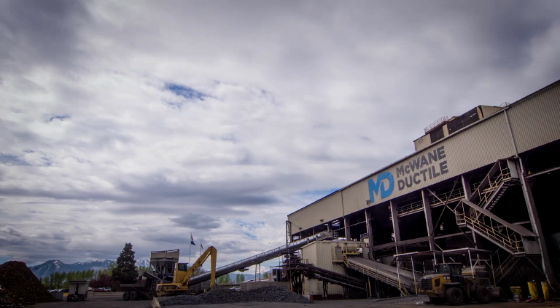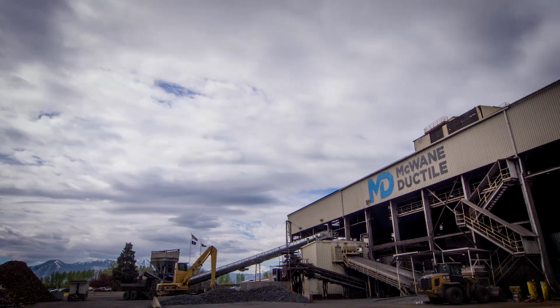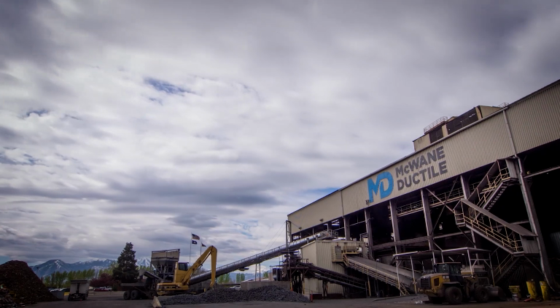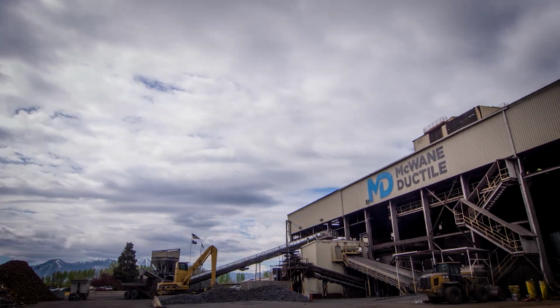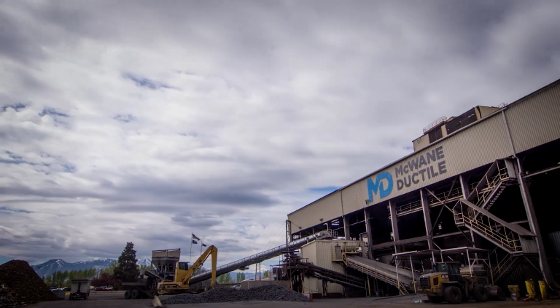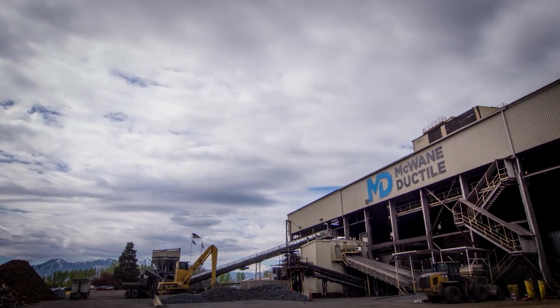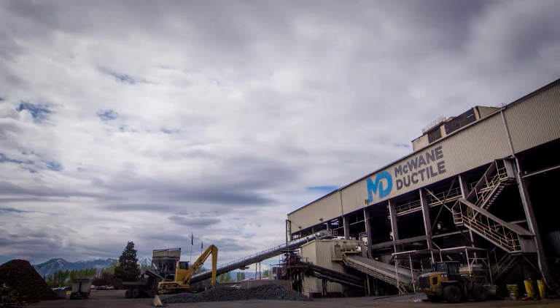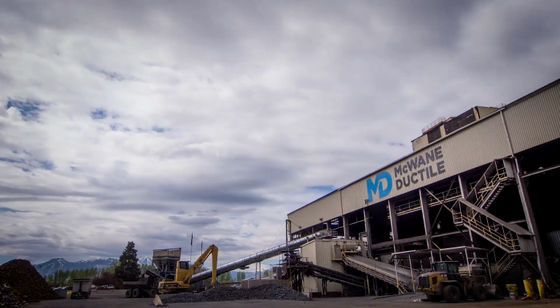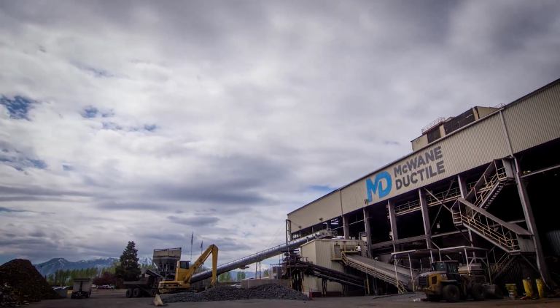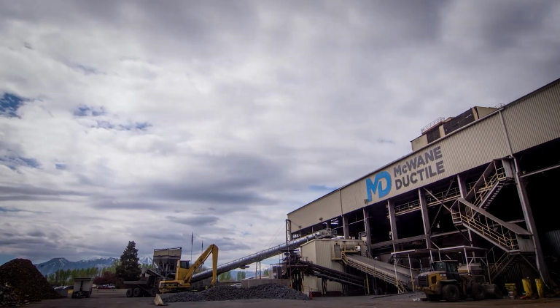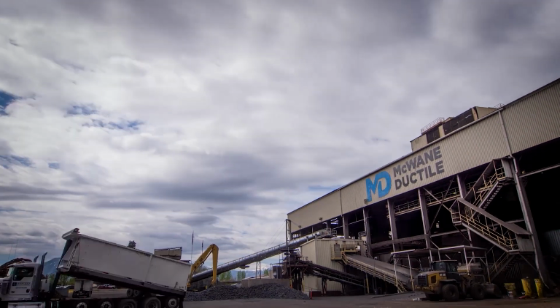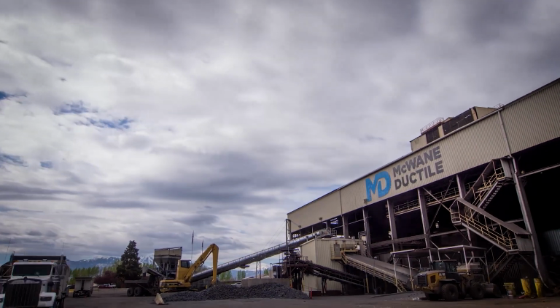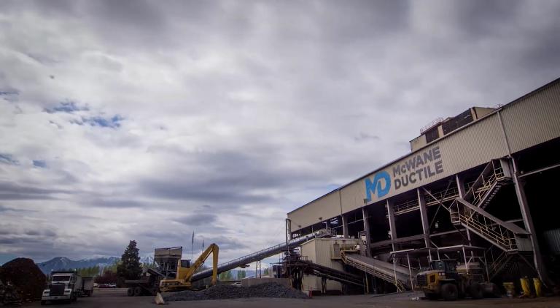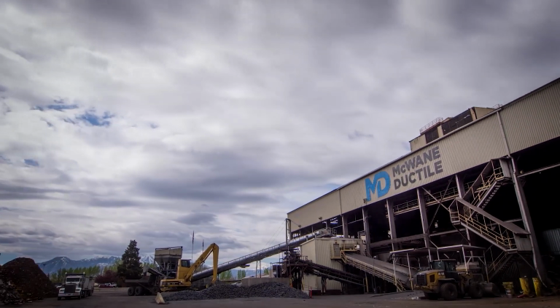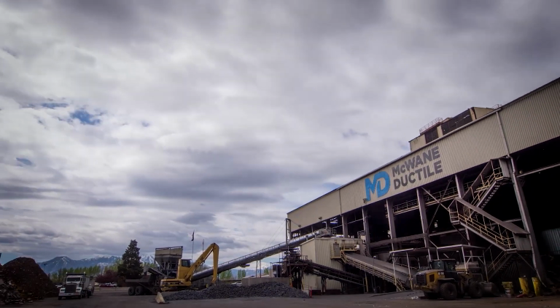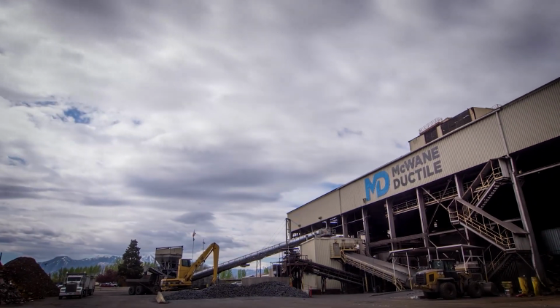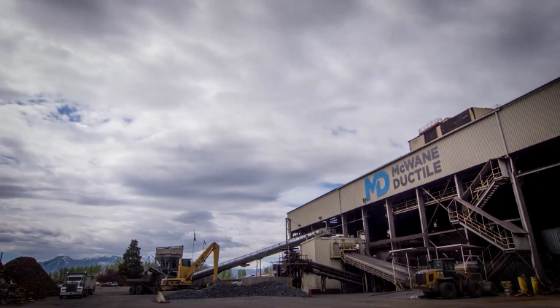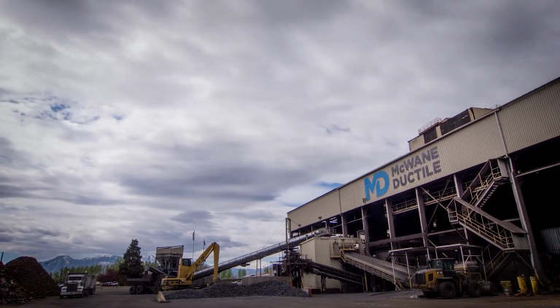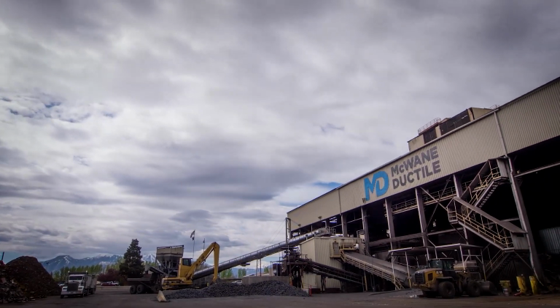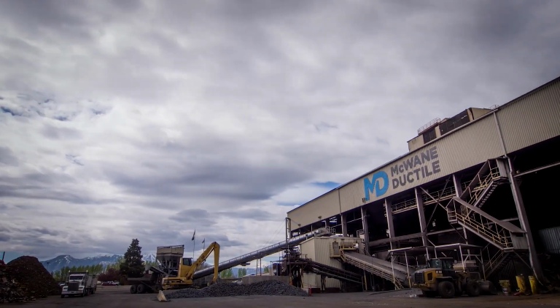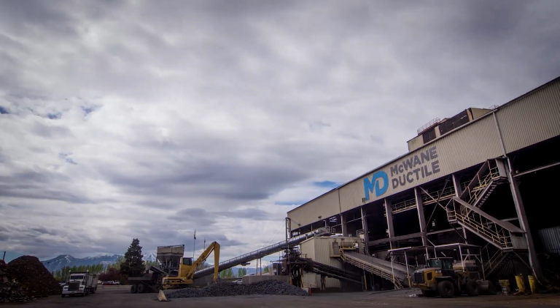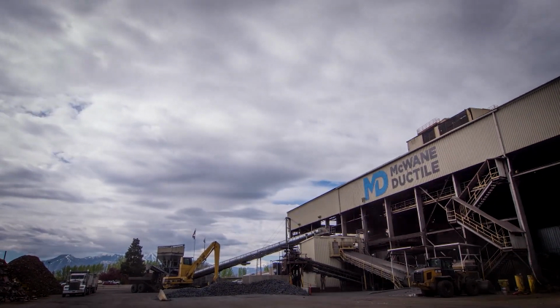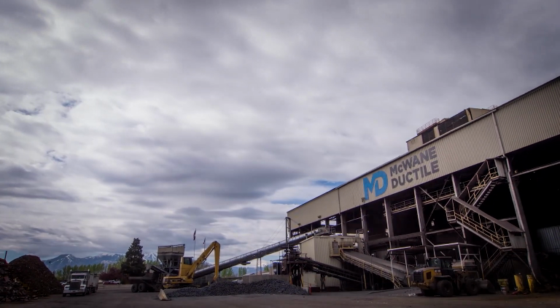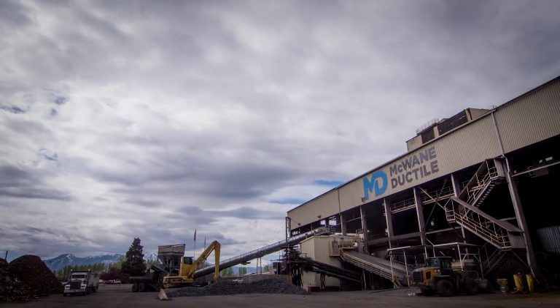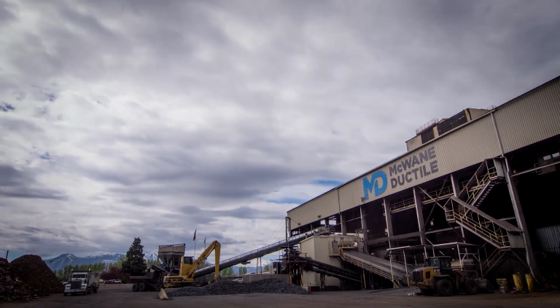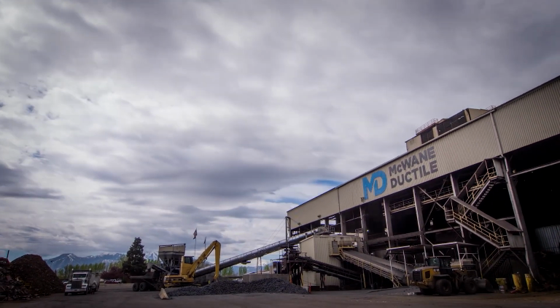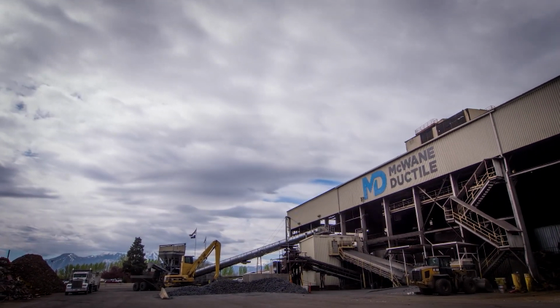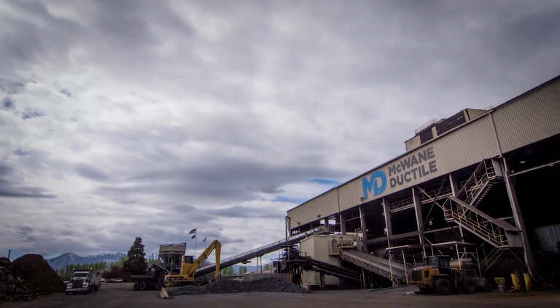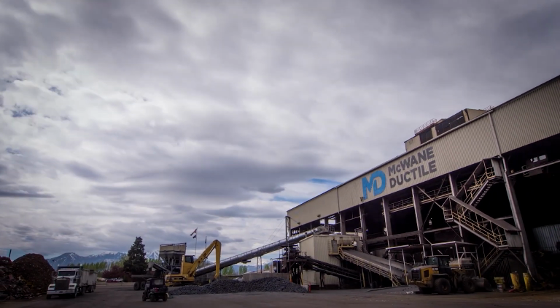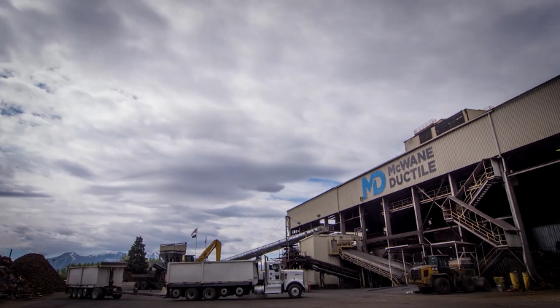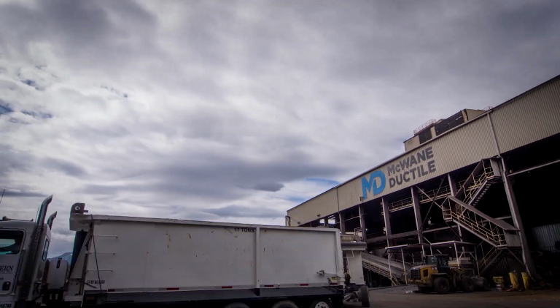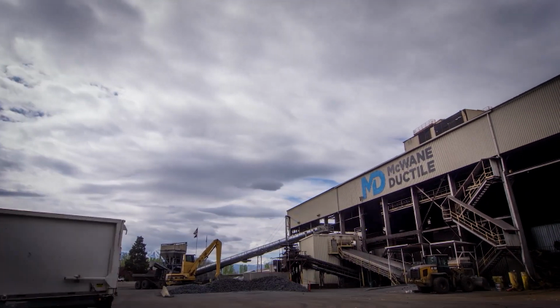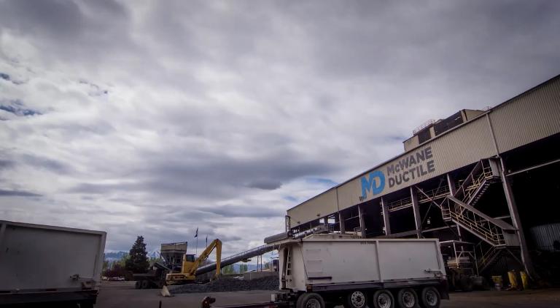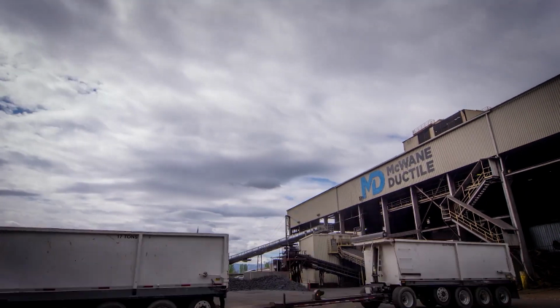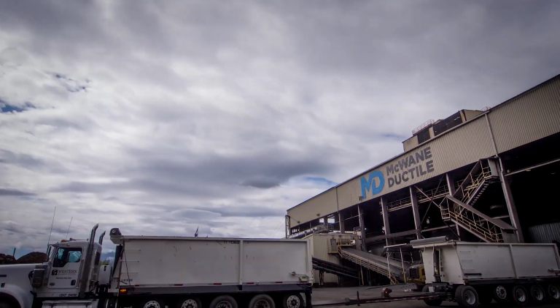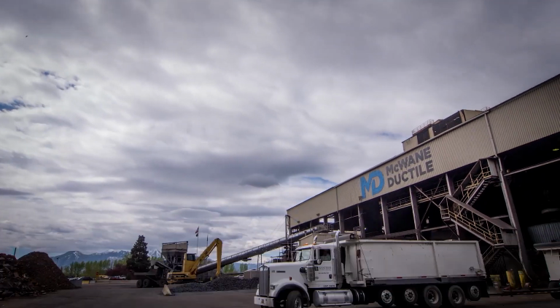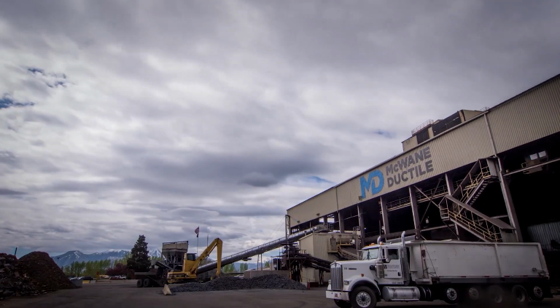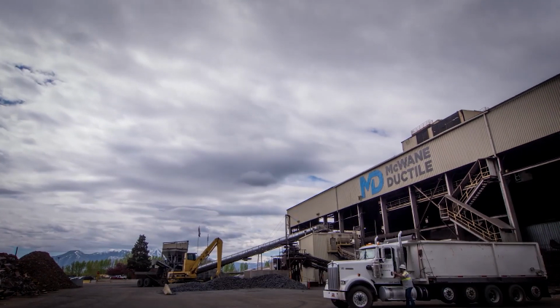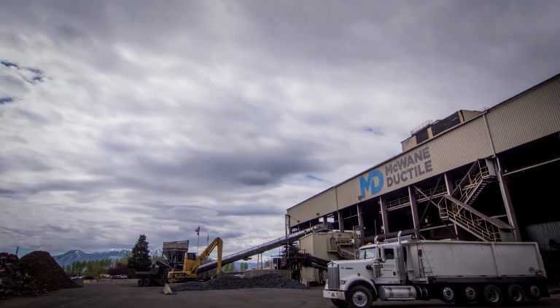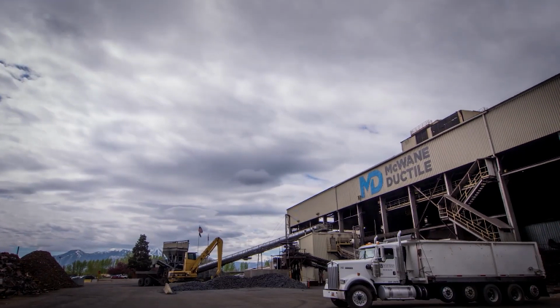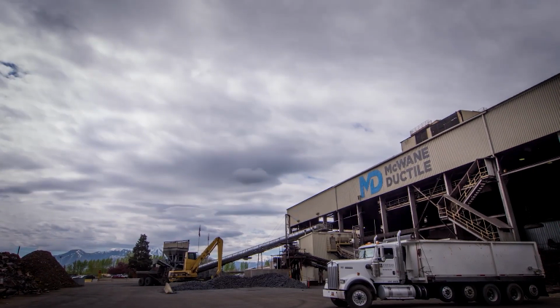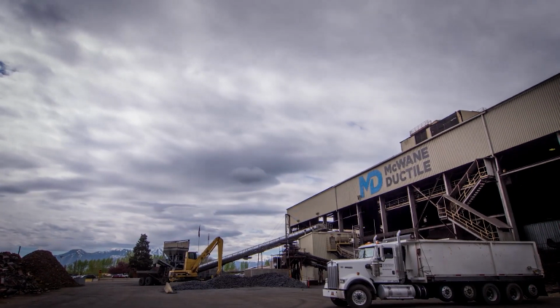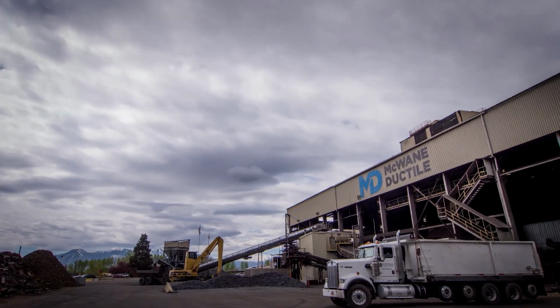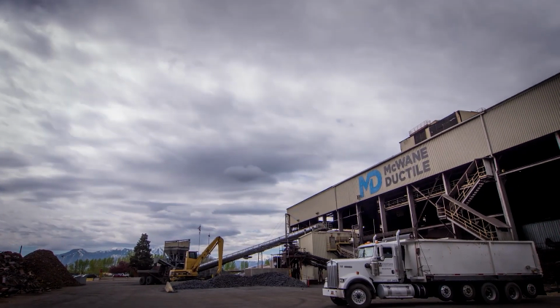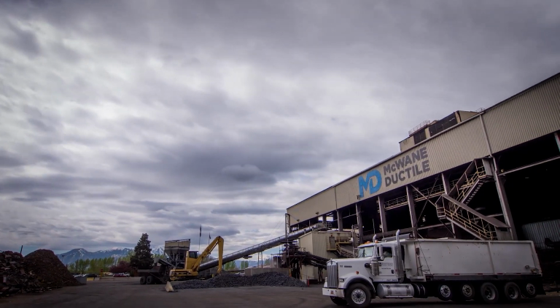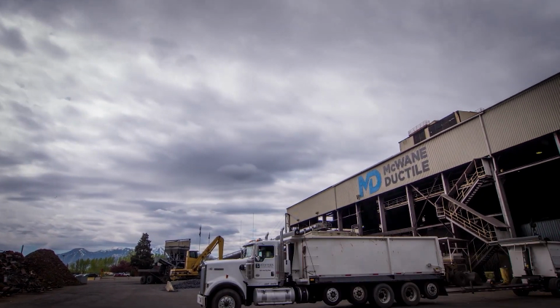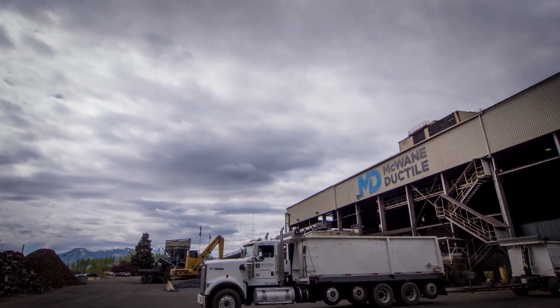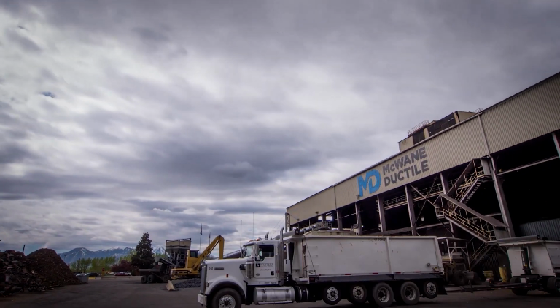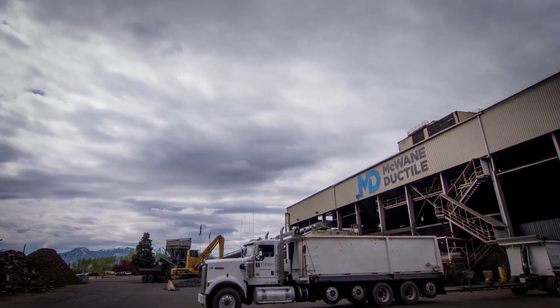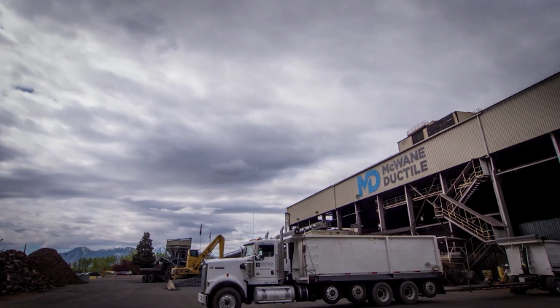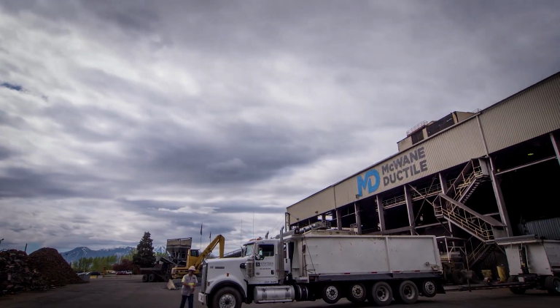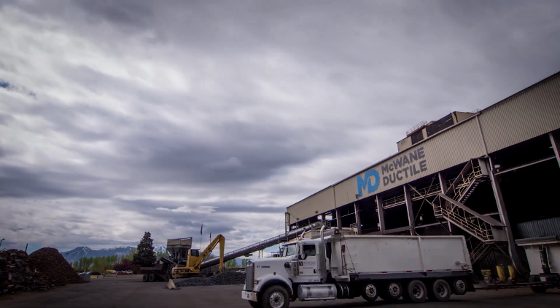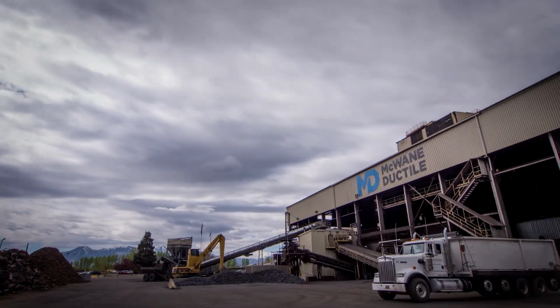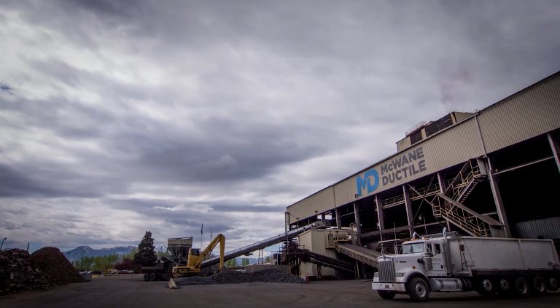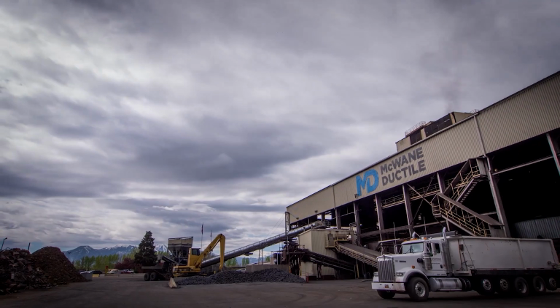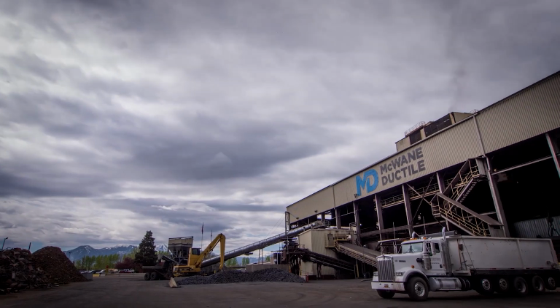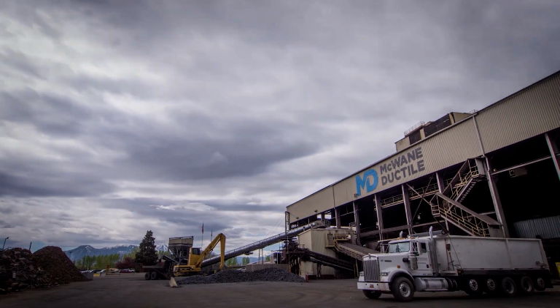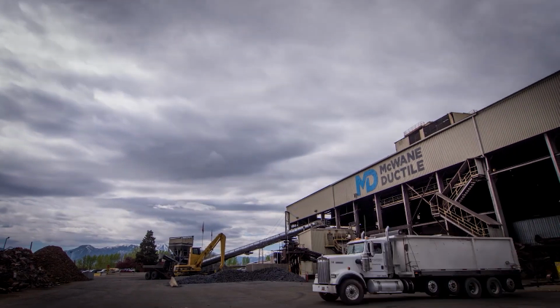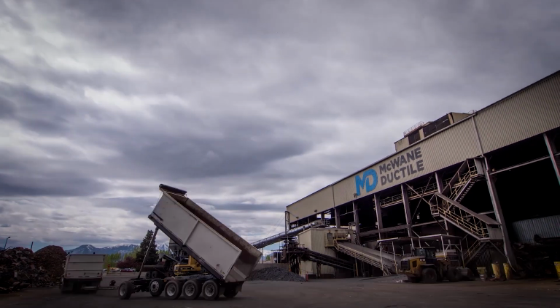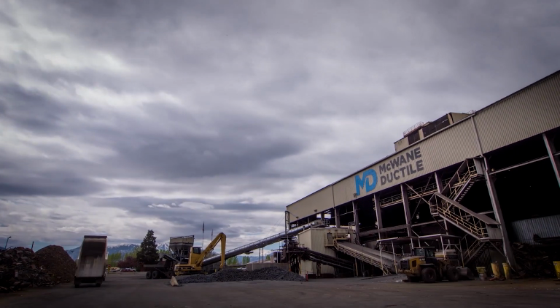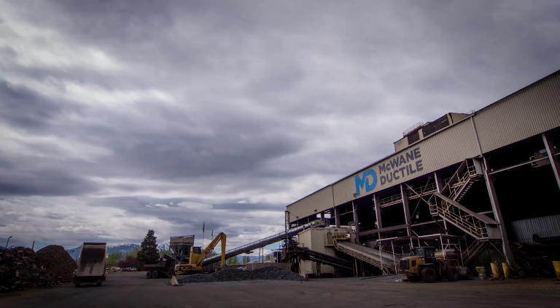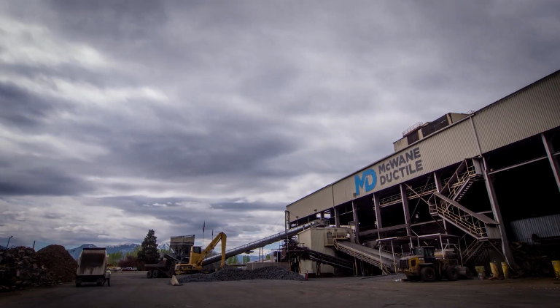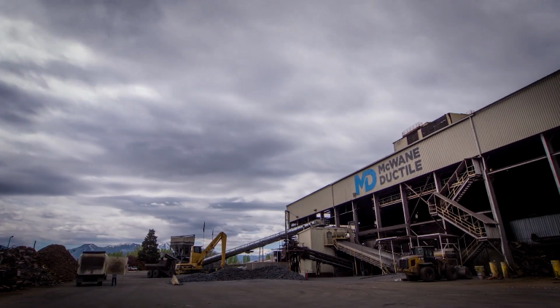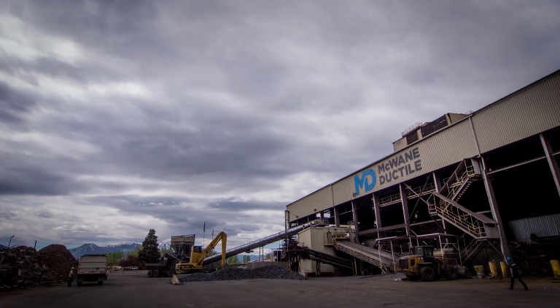Welcome to a virtual plant tour of McWane Ductile Iron Poles. This is our manufacturing facility in Provo, Utah.